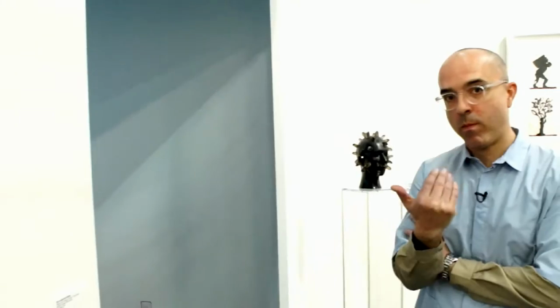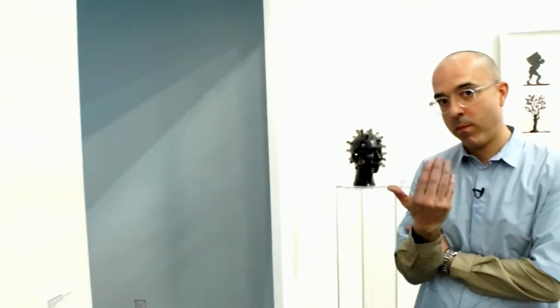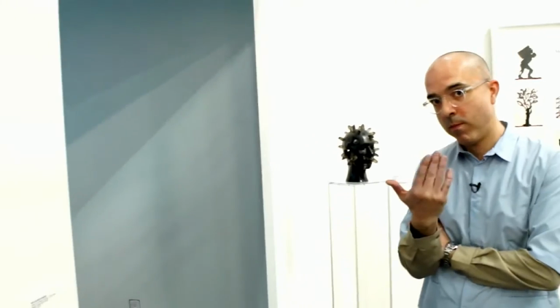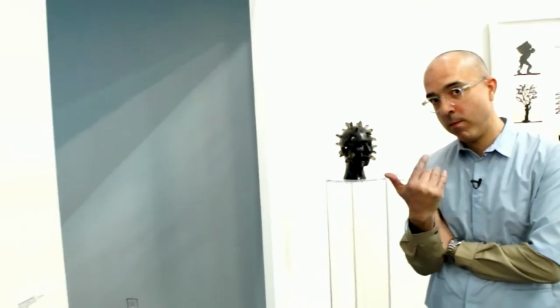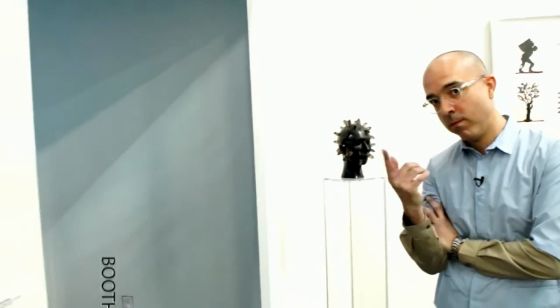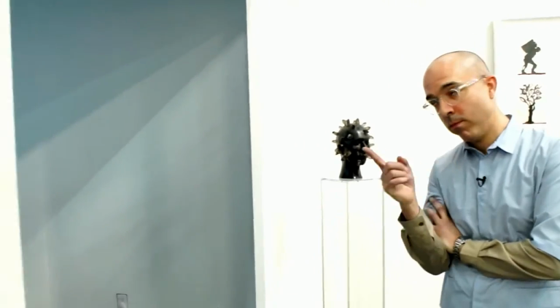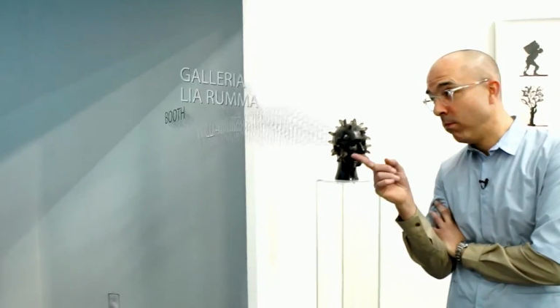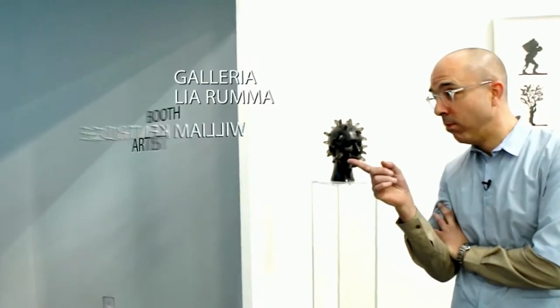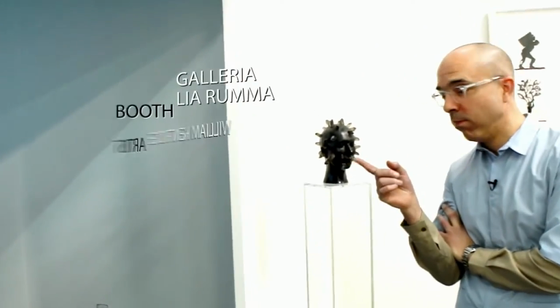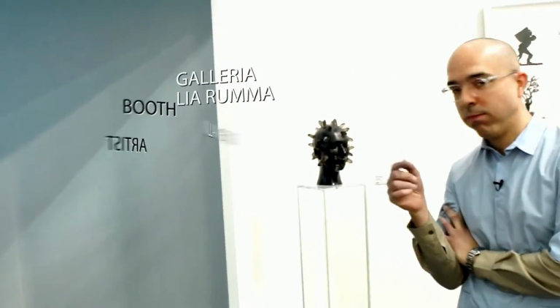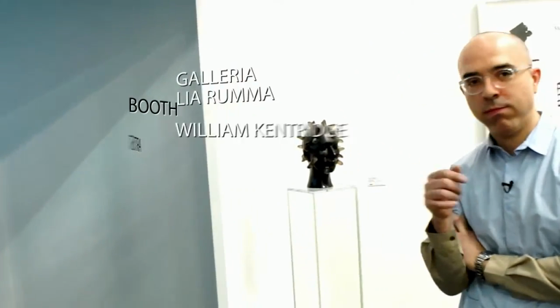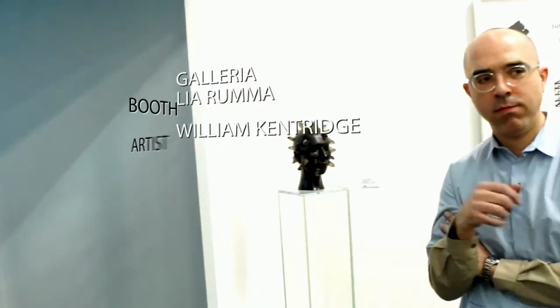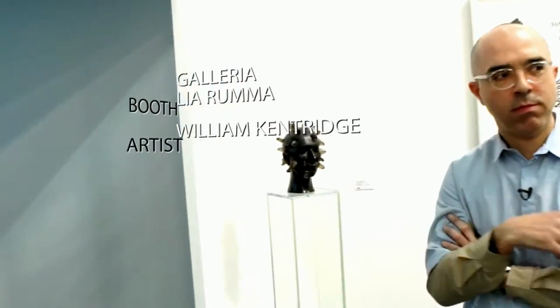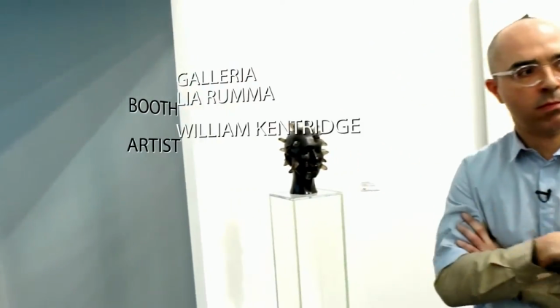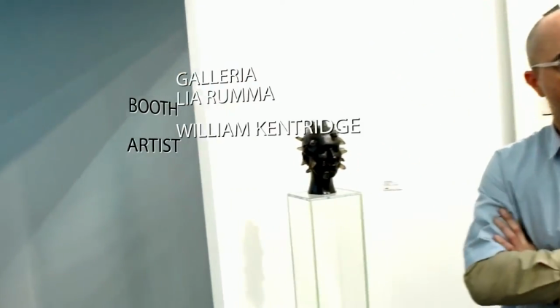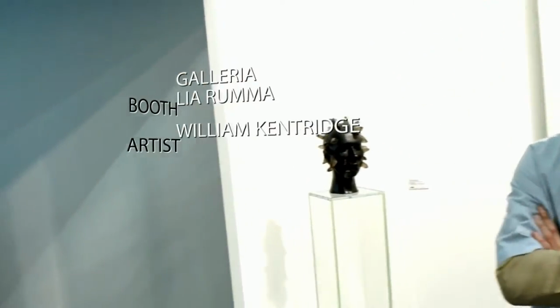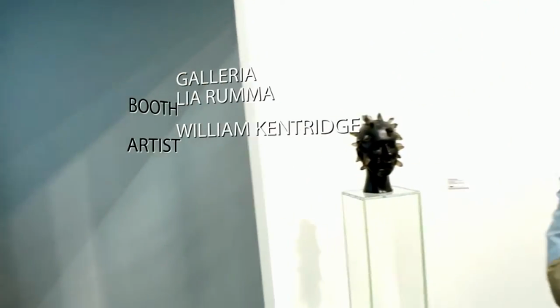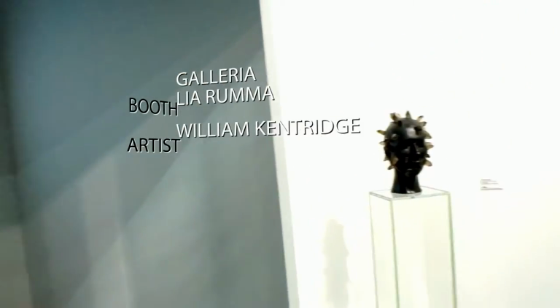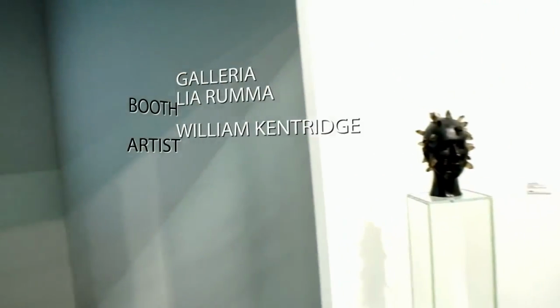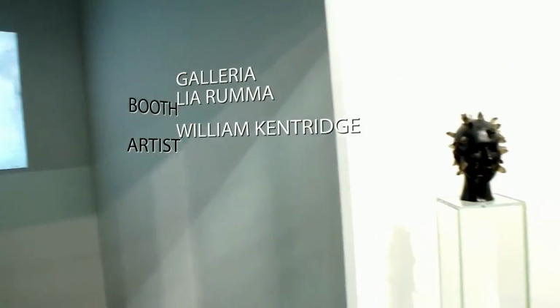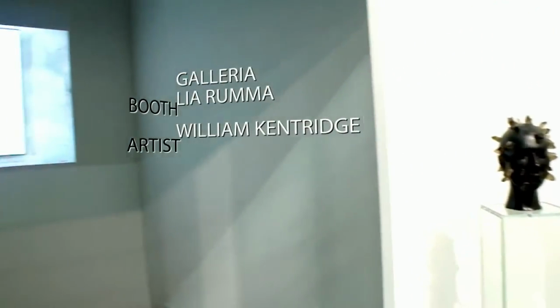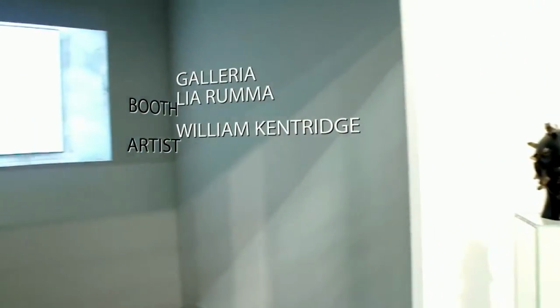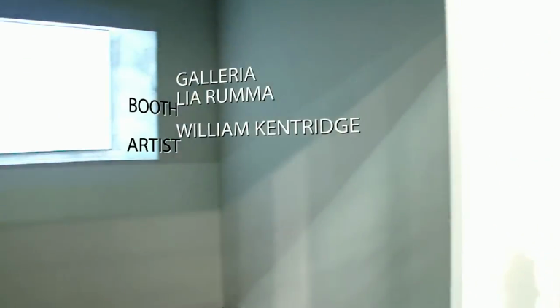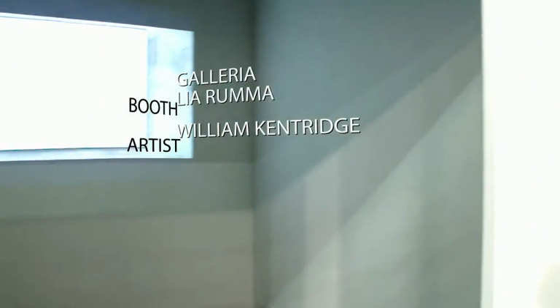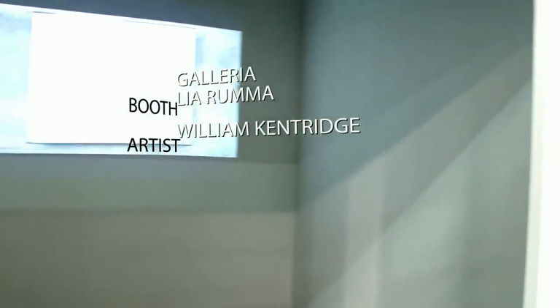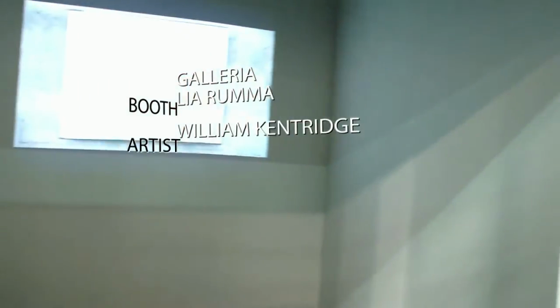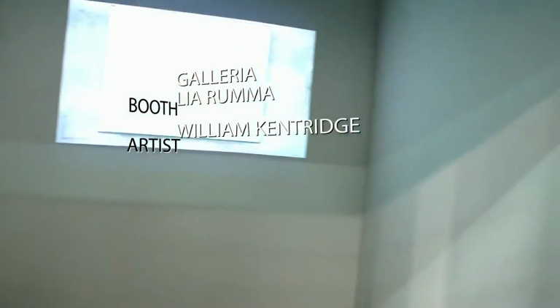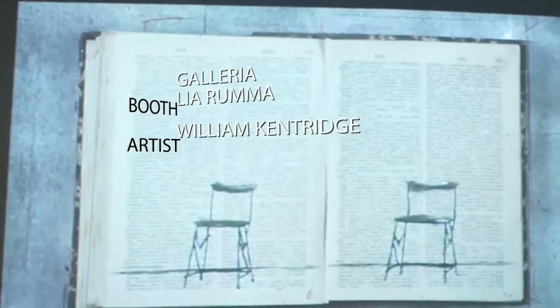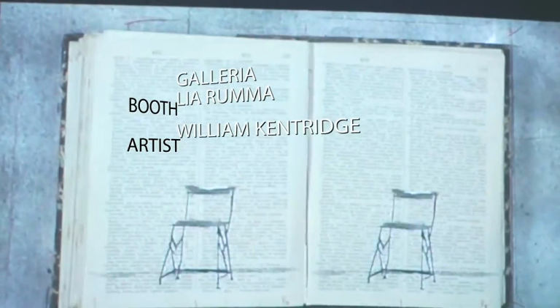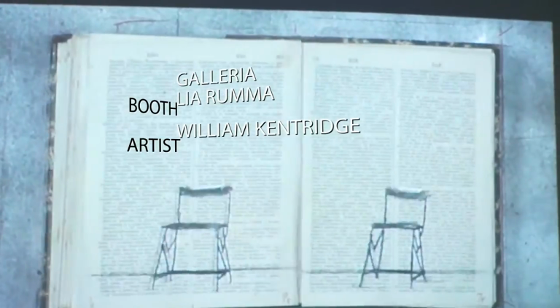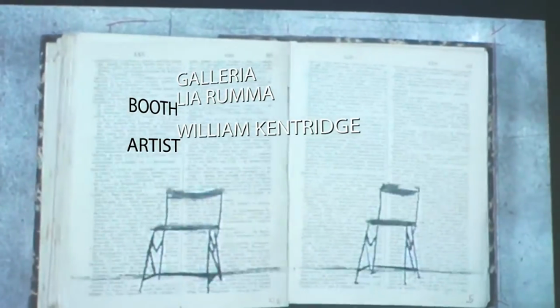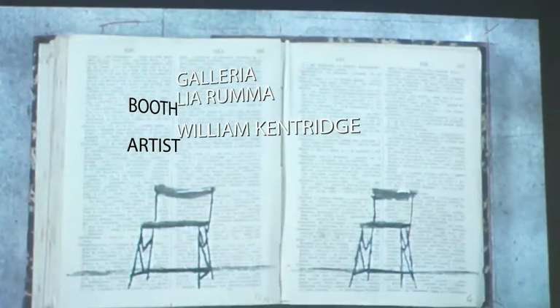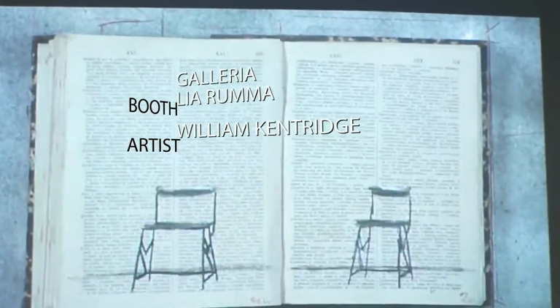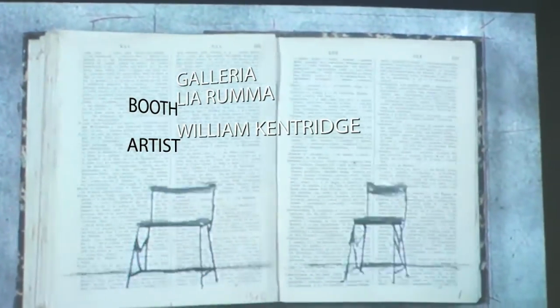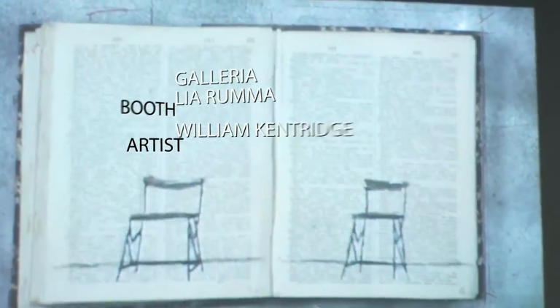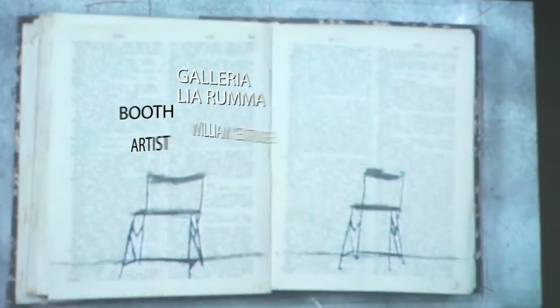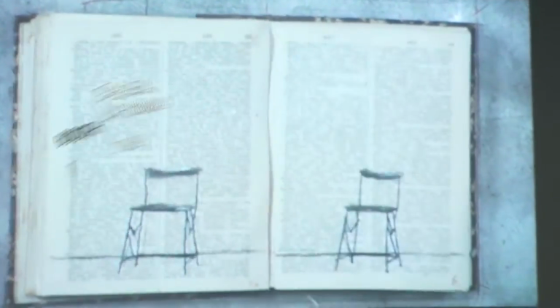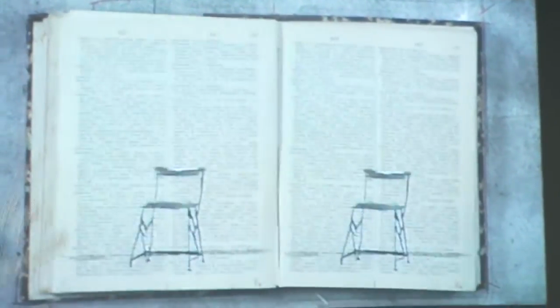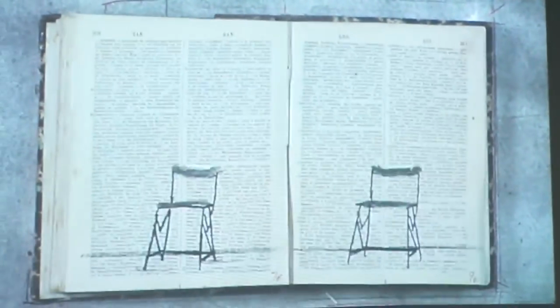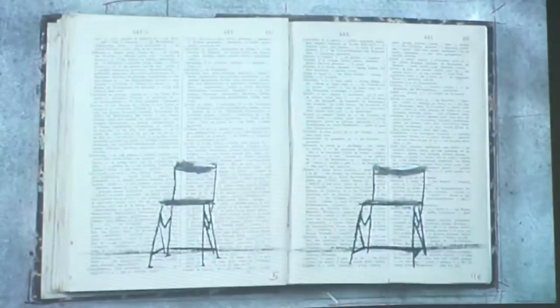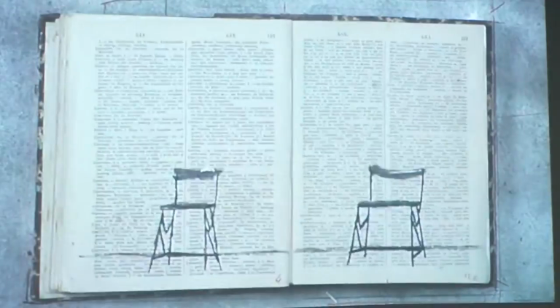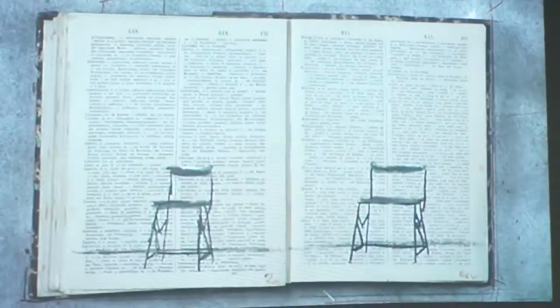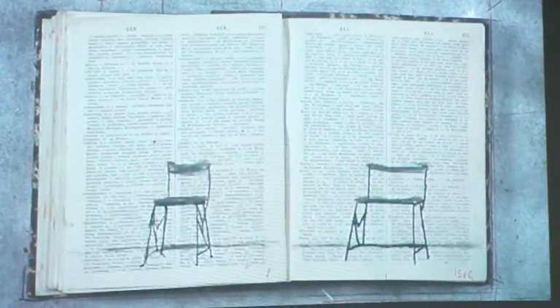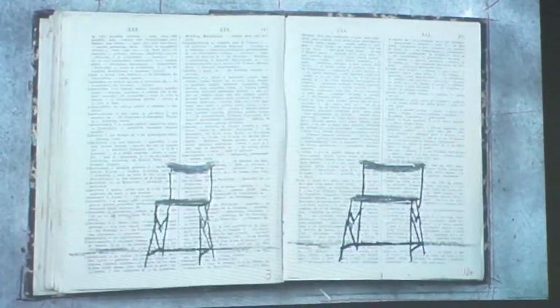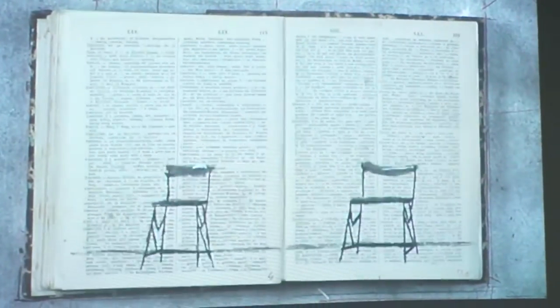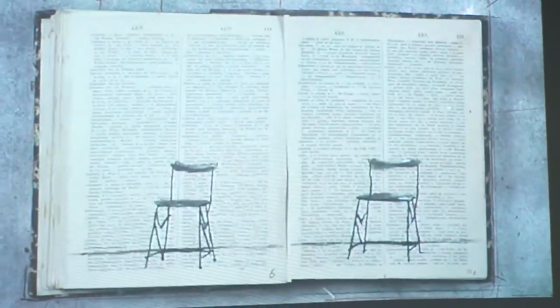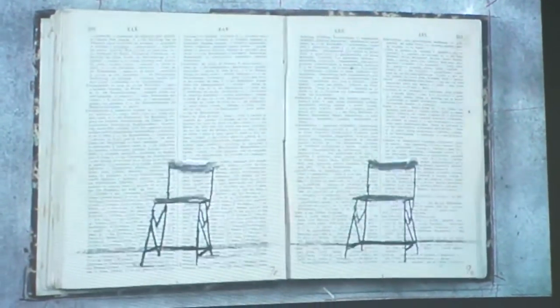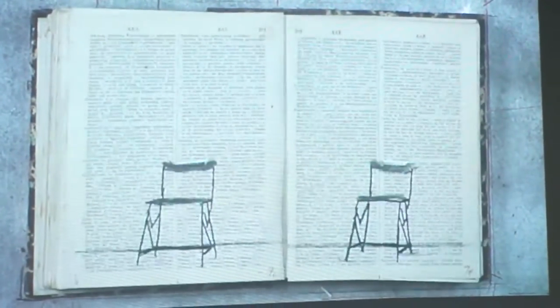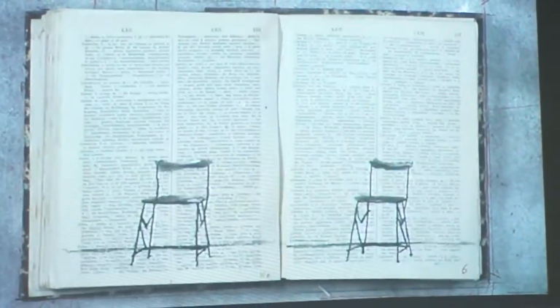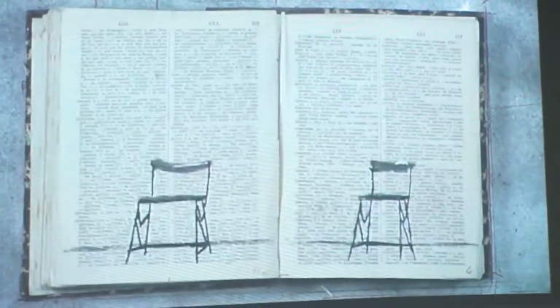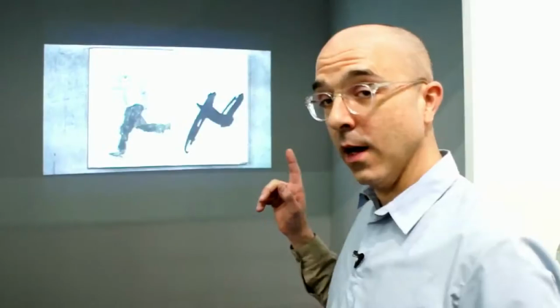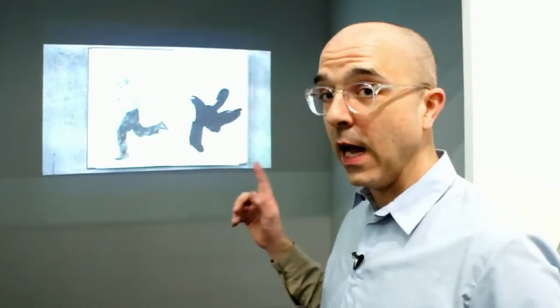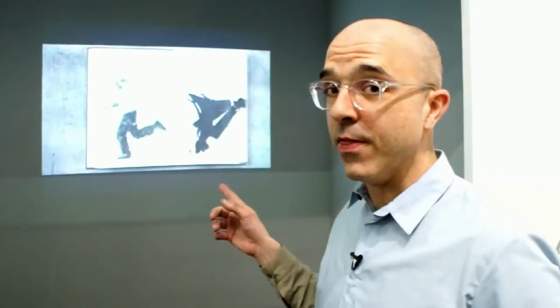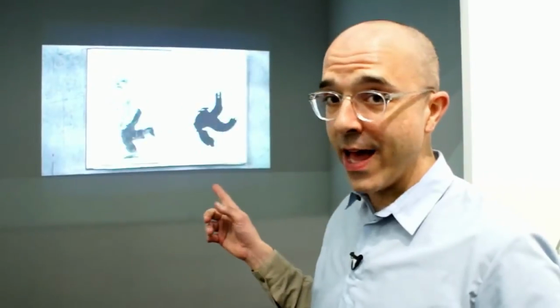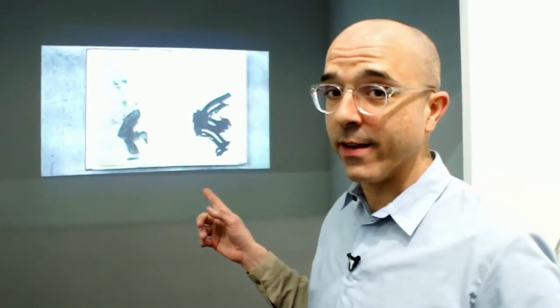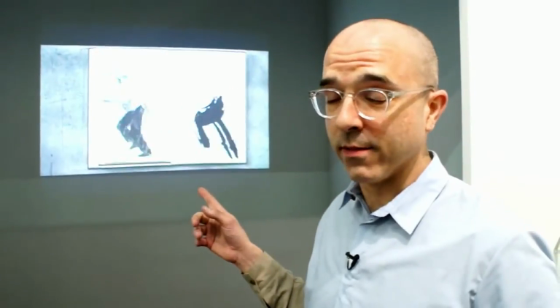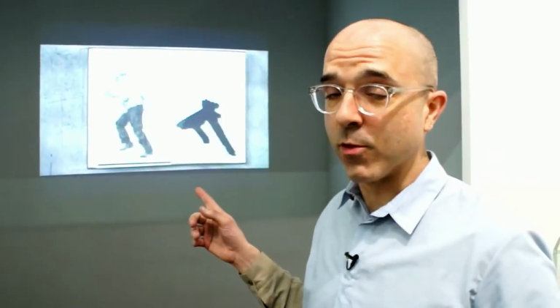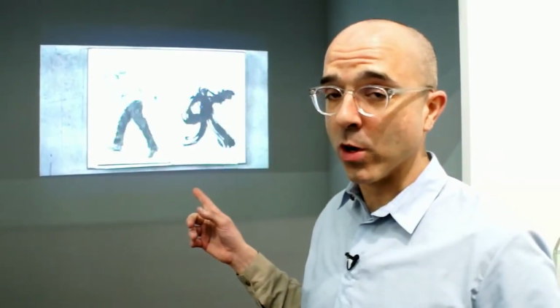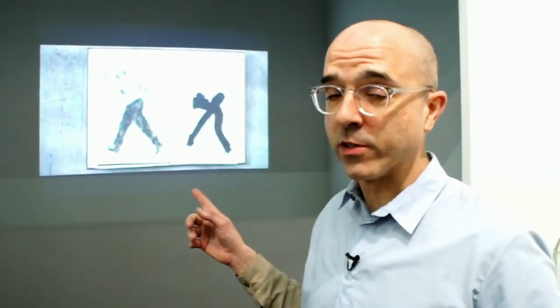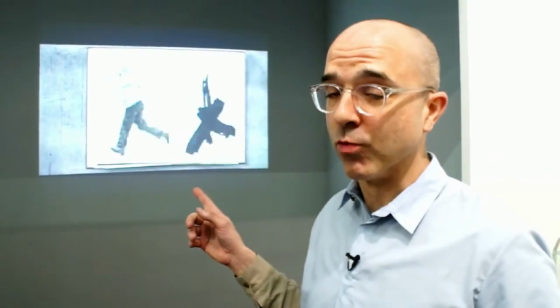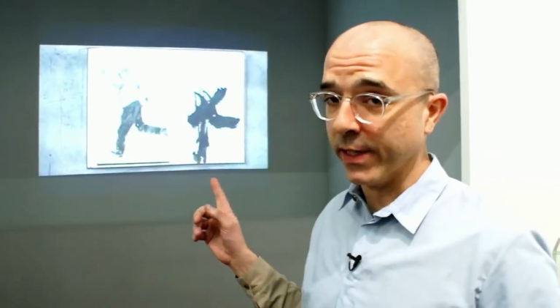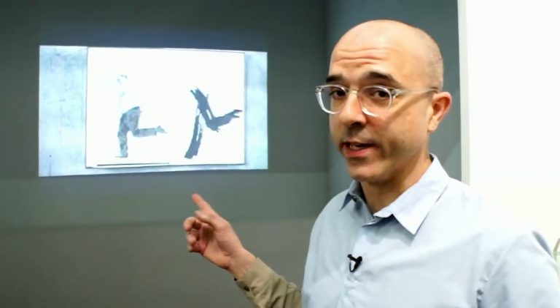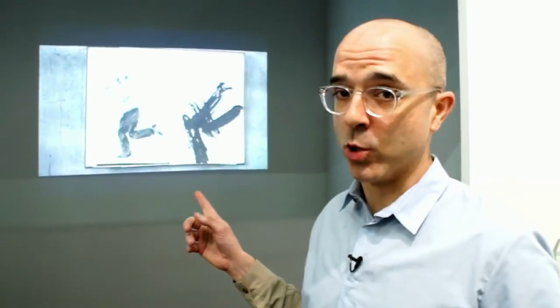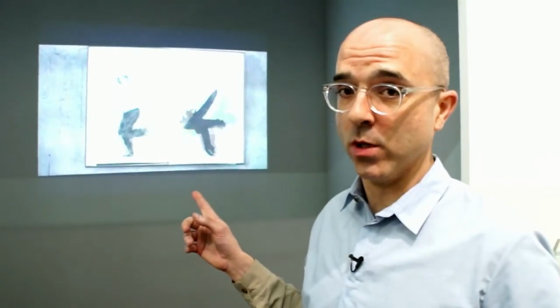This is a video by South African artist William Kentridge, who of course you're familiar with. He's a giant — and that is of course really cool.